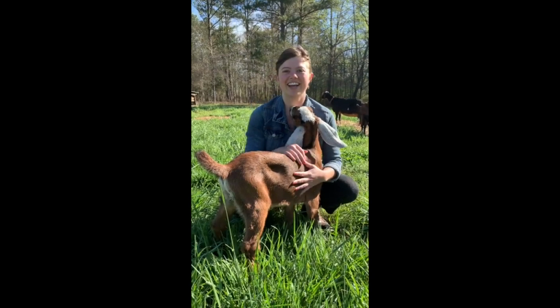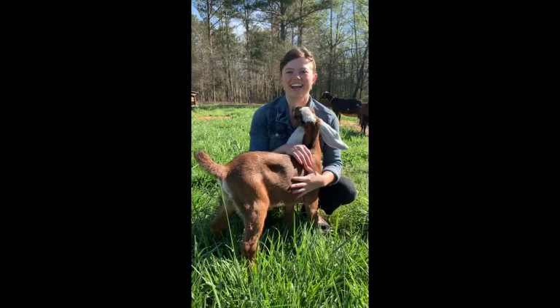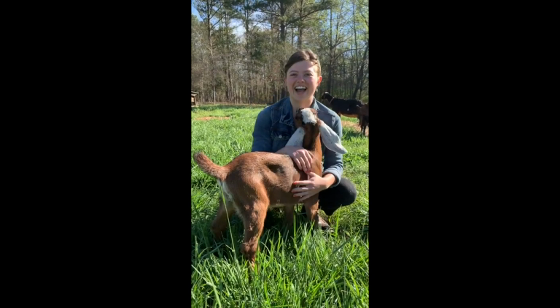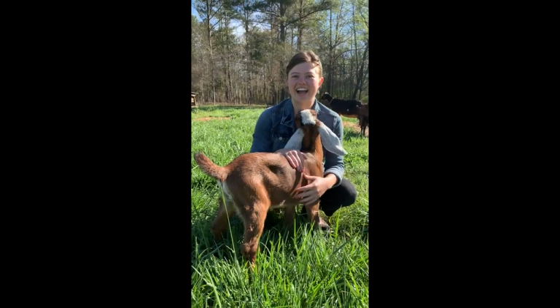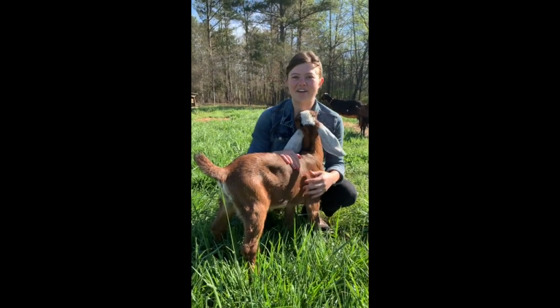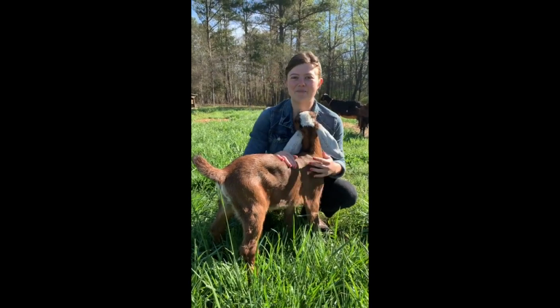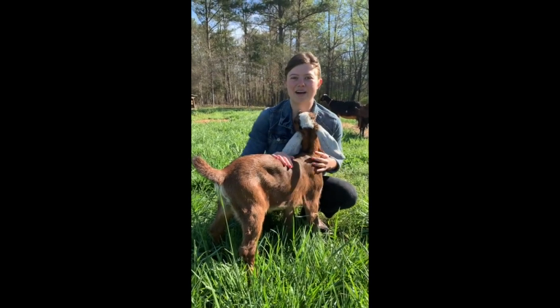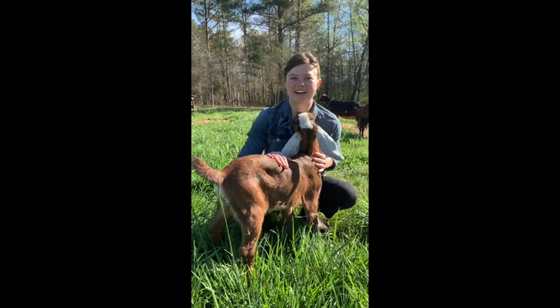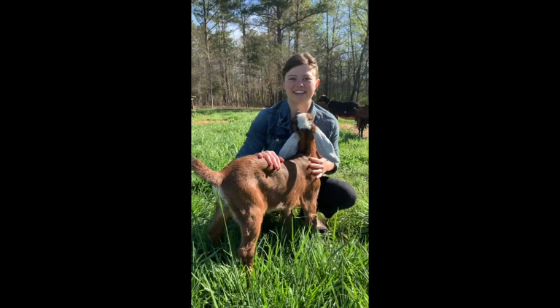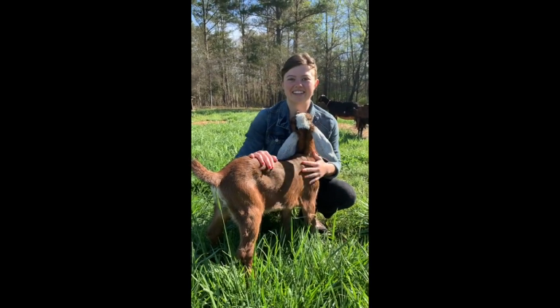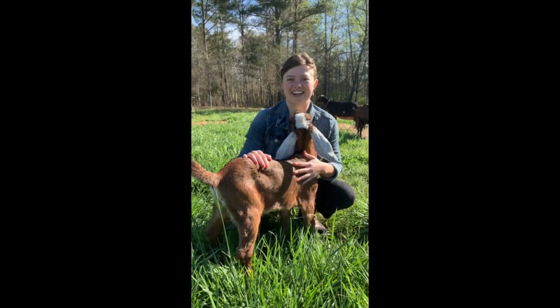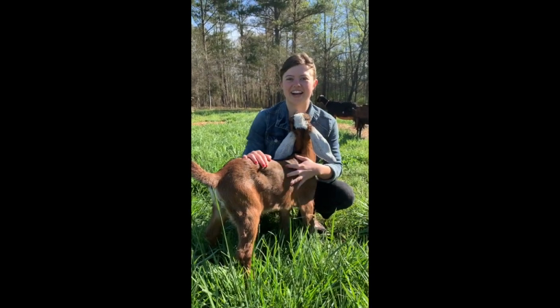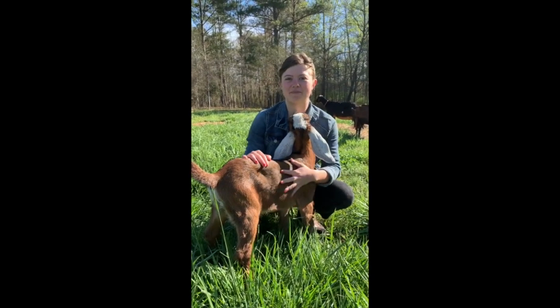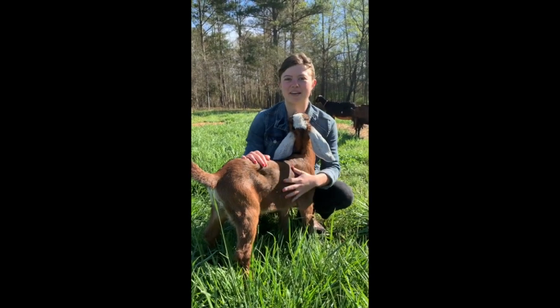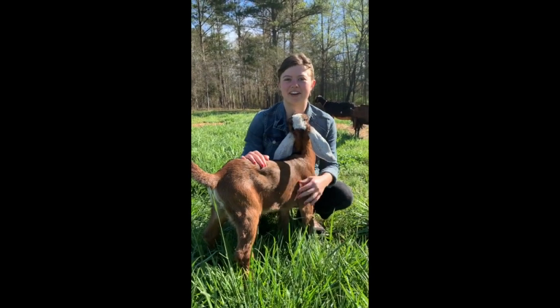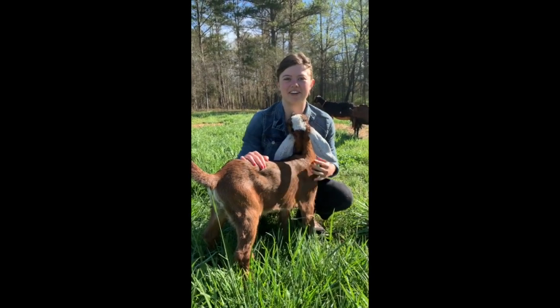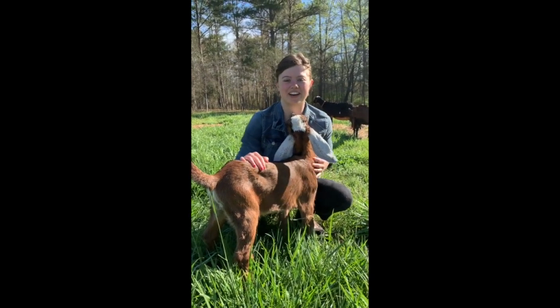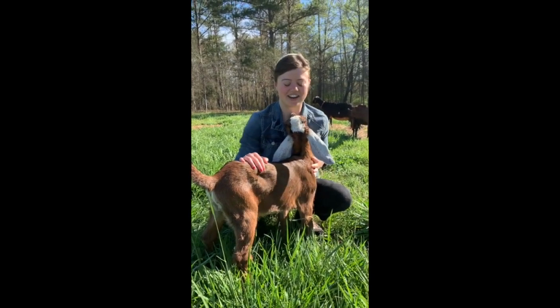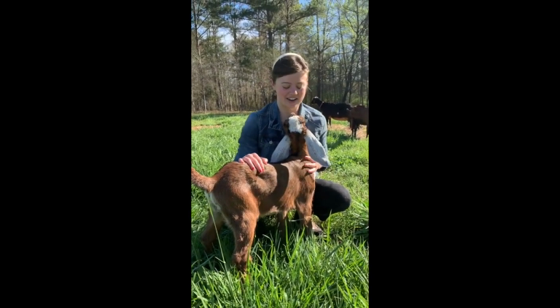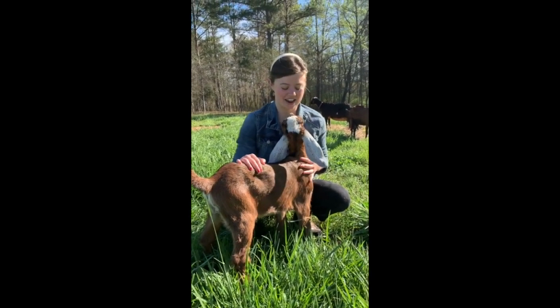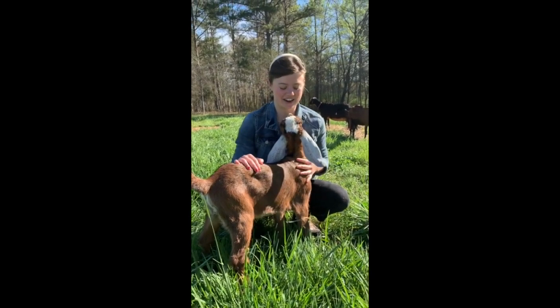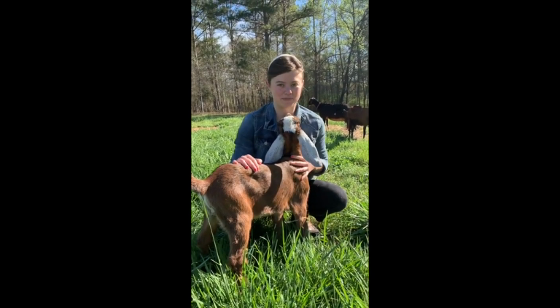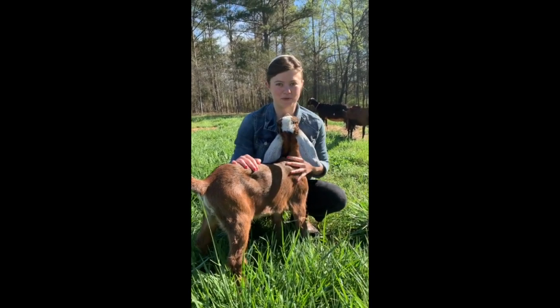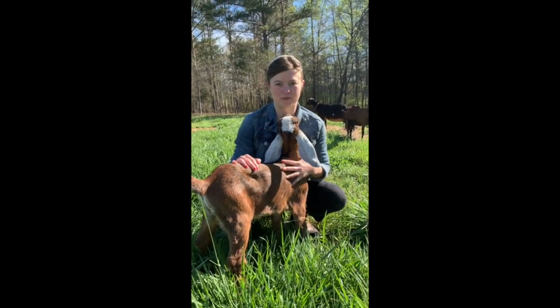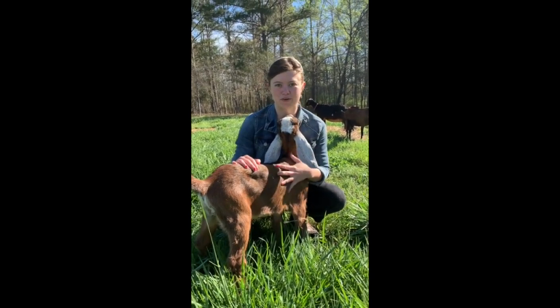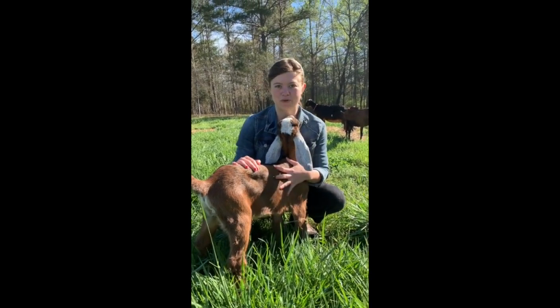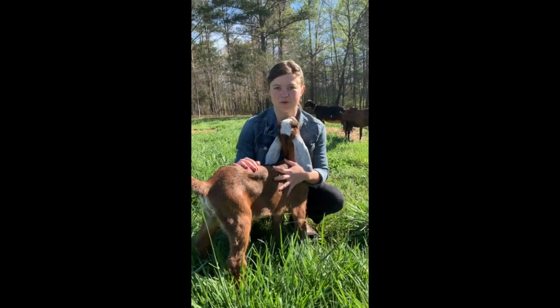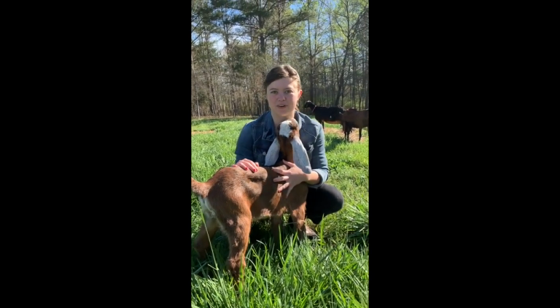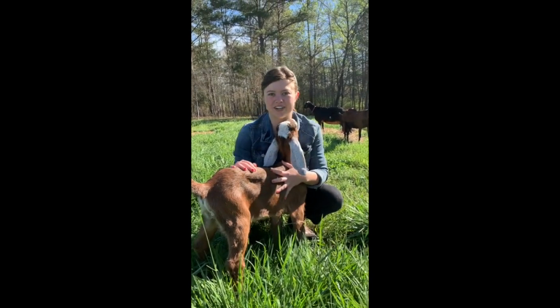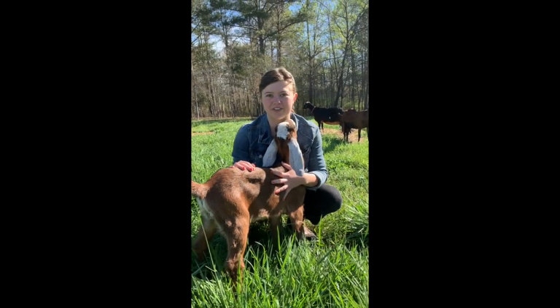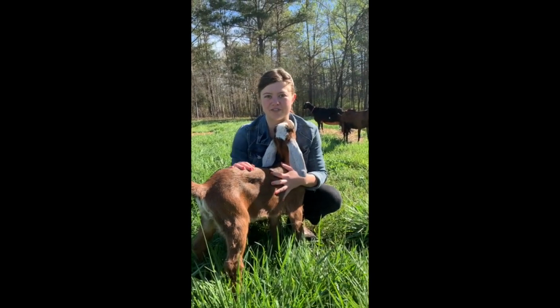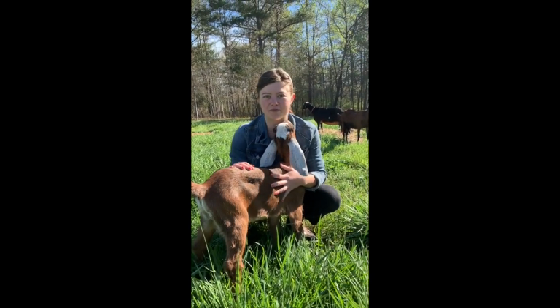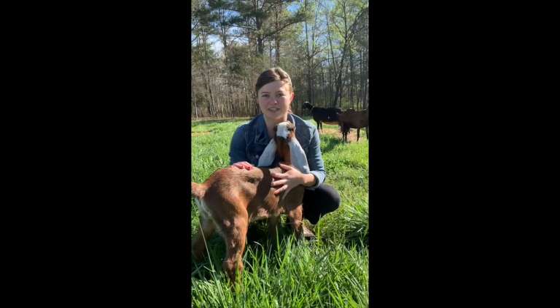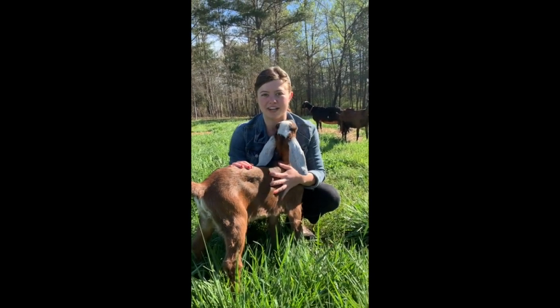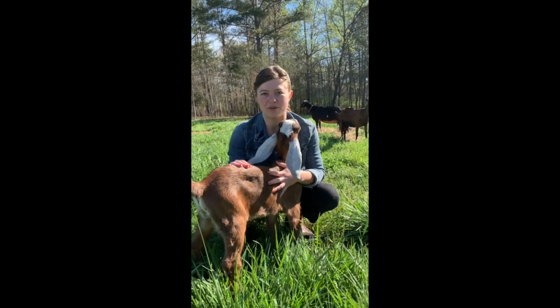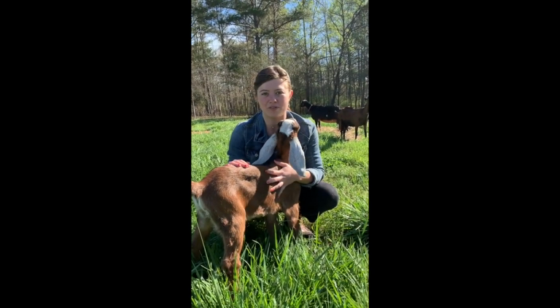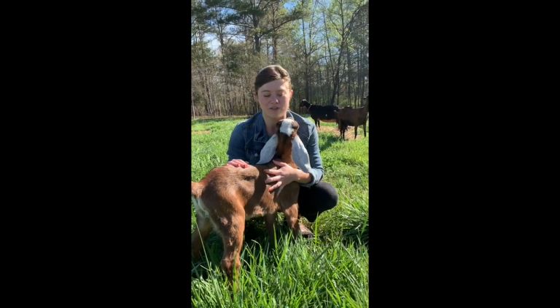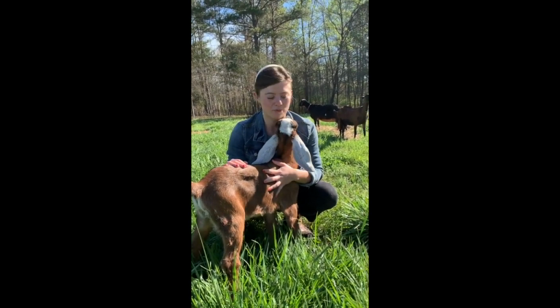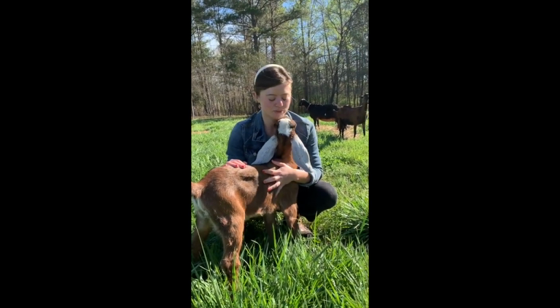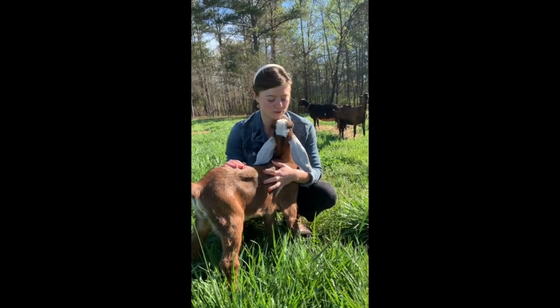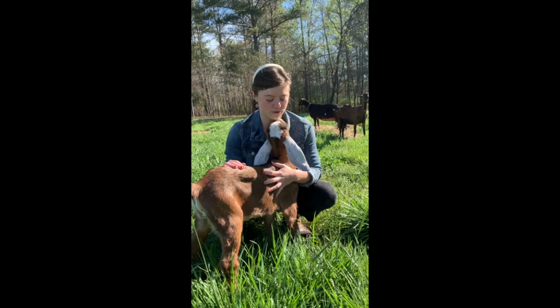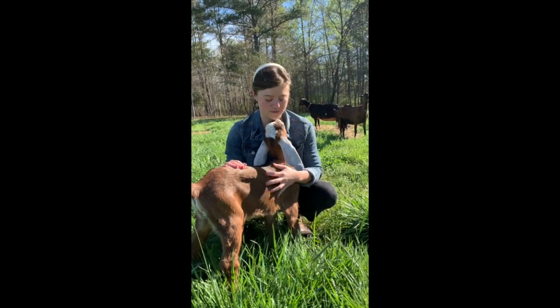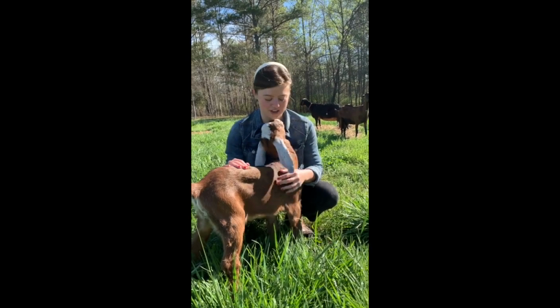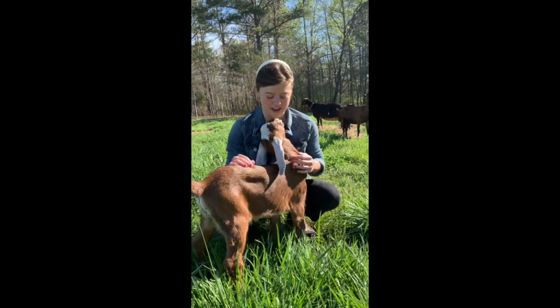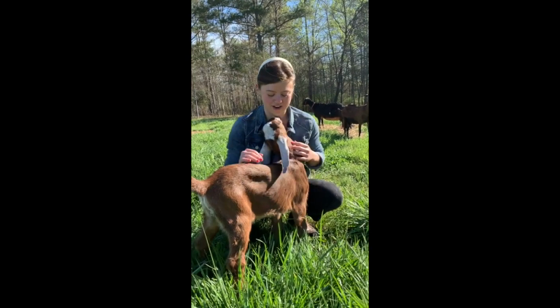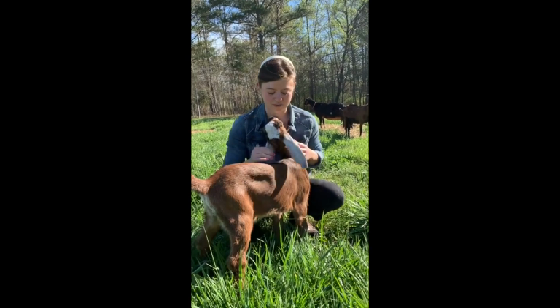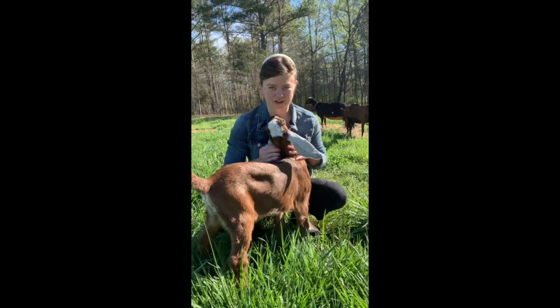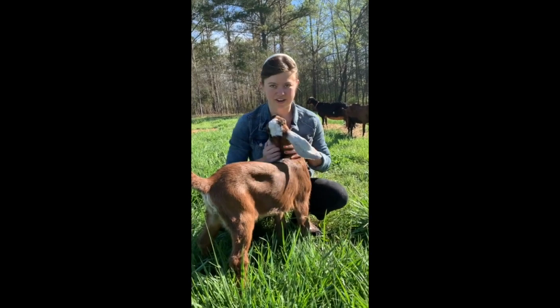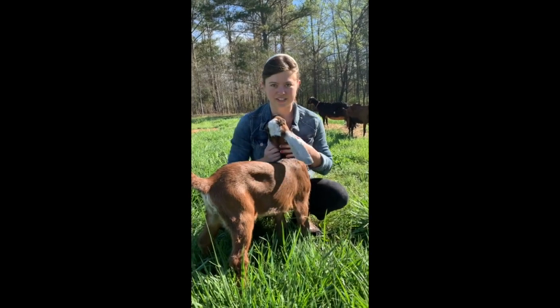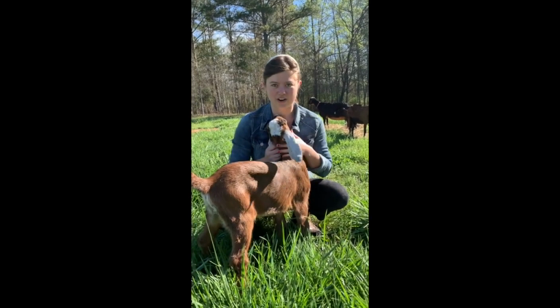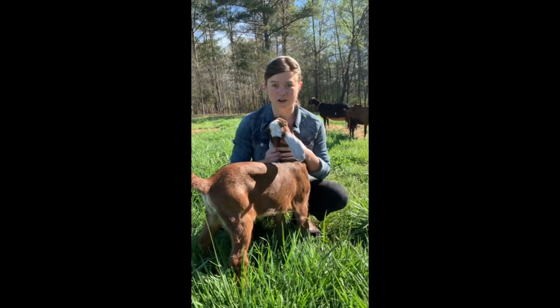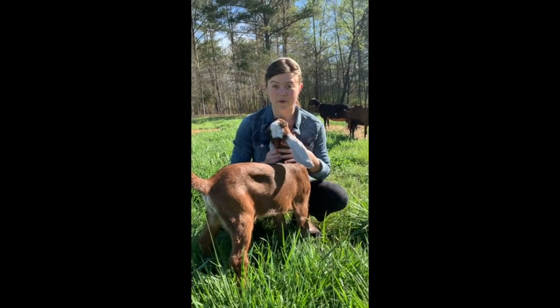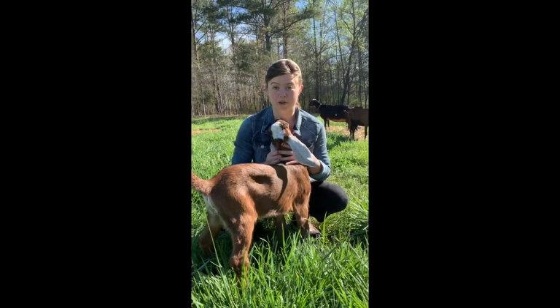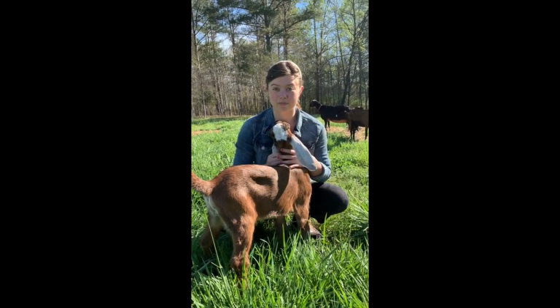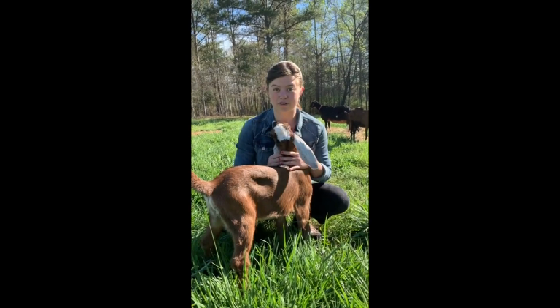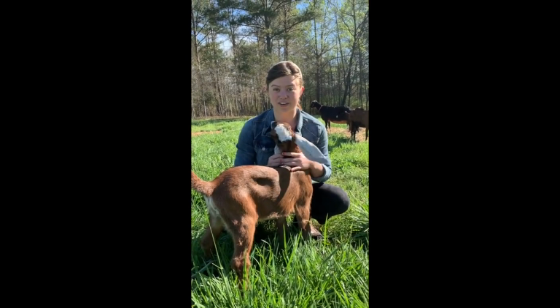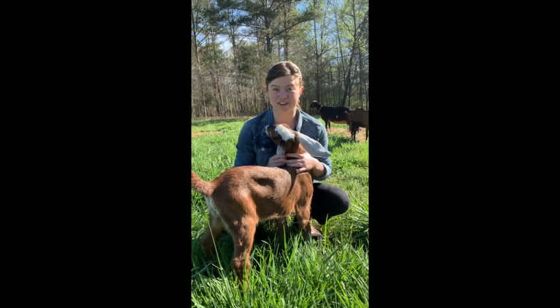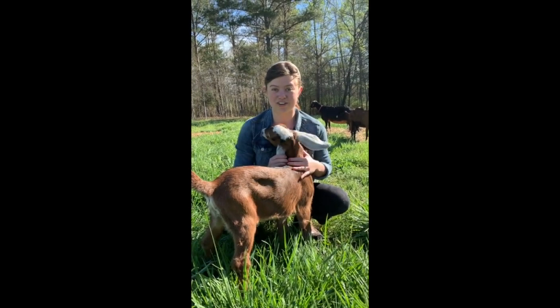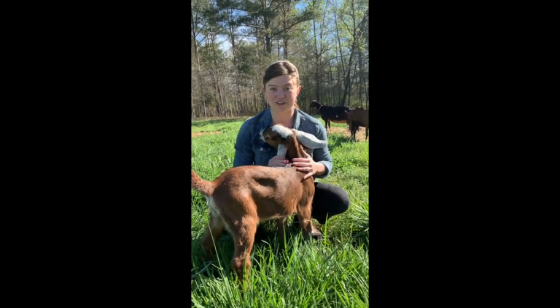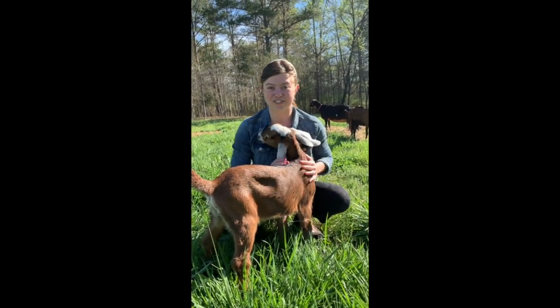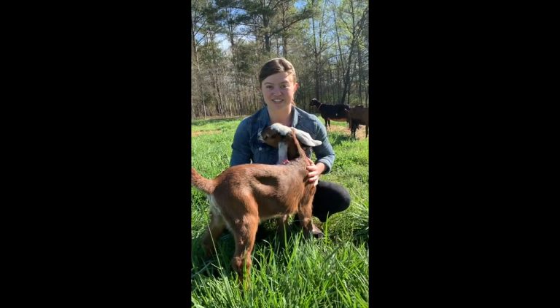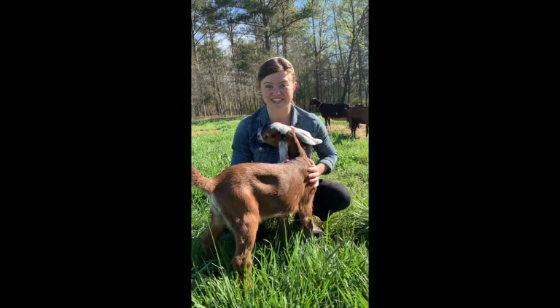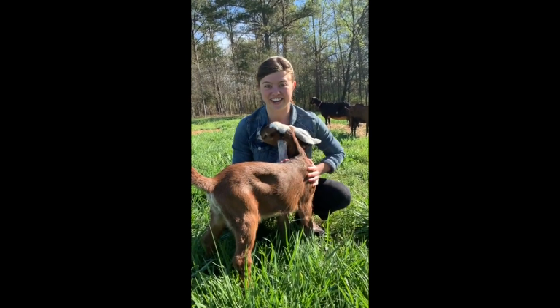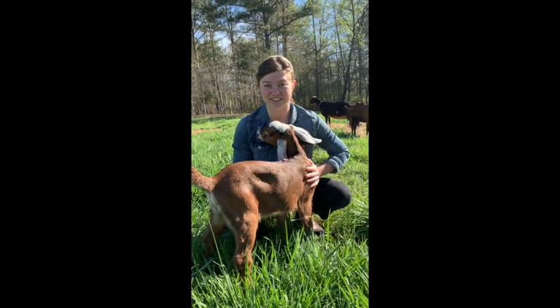Hi everybody! I'm Carol Ann and I'm the program coordinator for McDowell Farm School and we are going to talk about milking goats today.